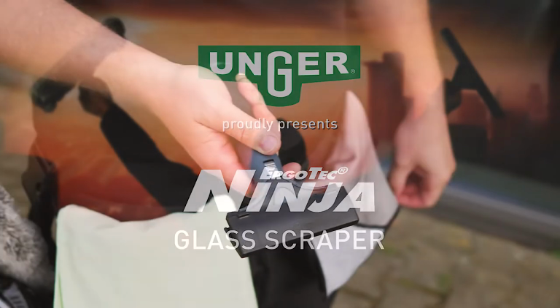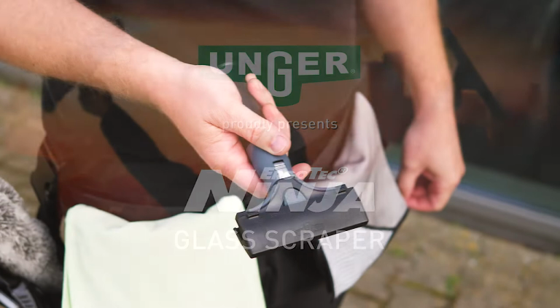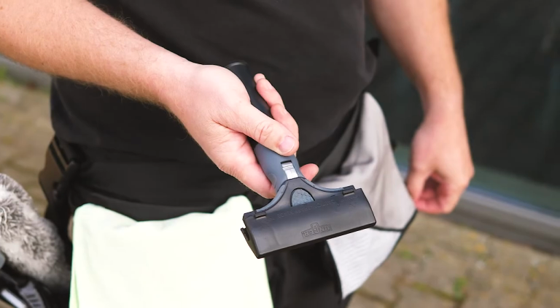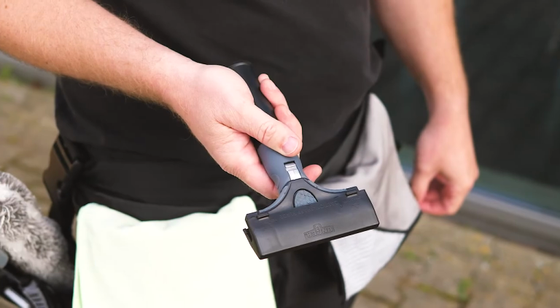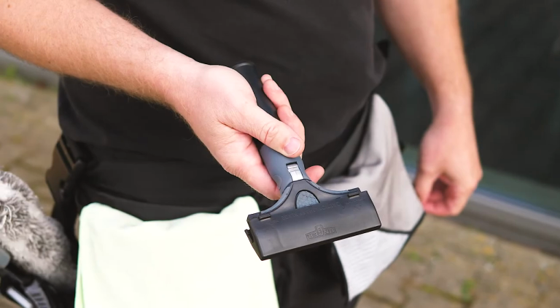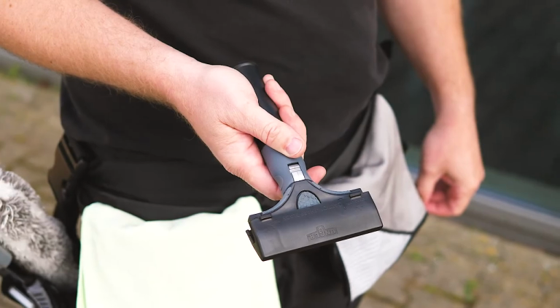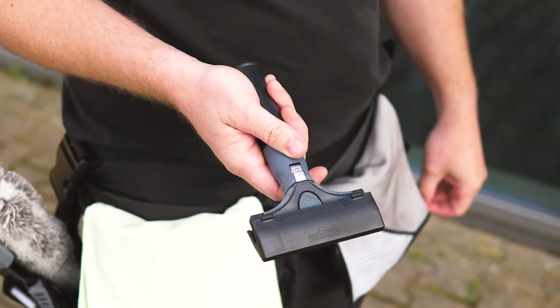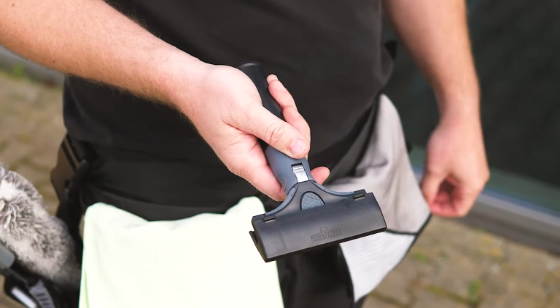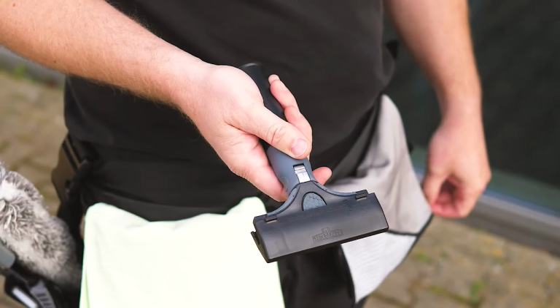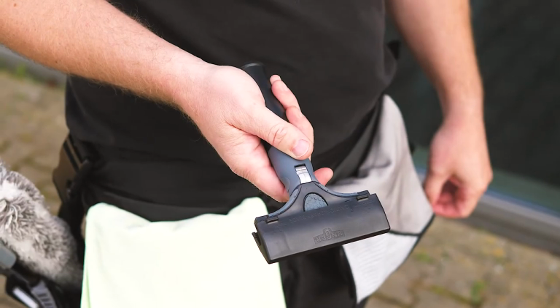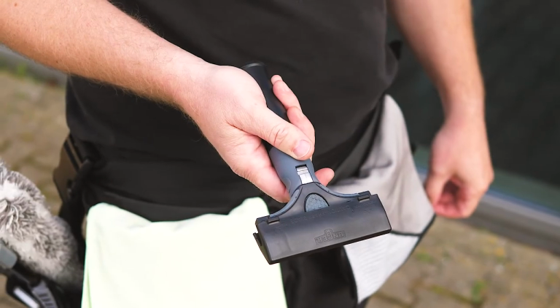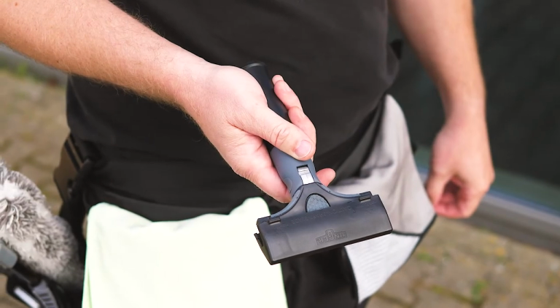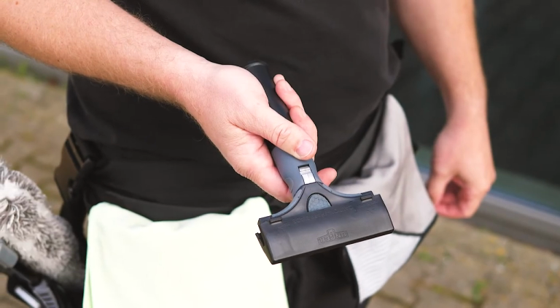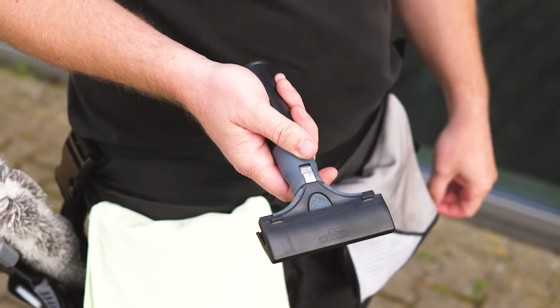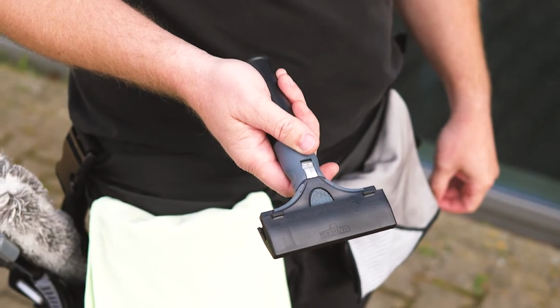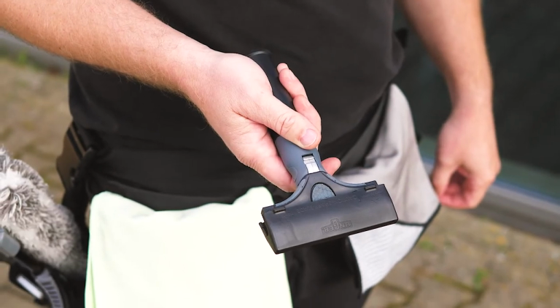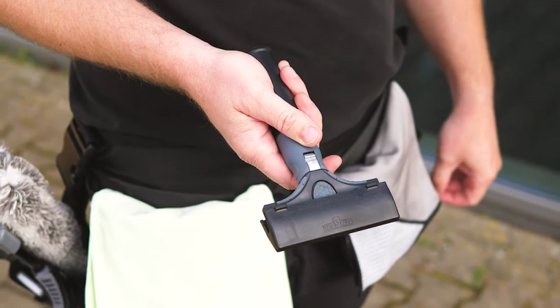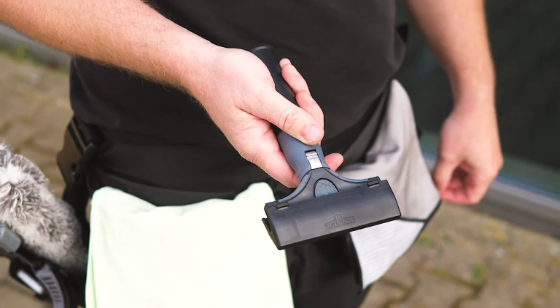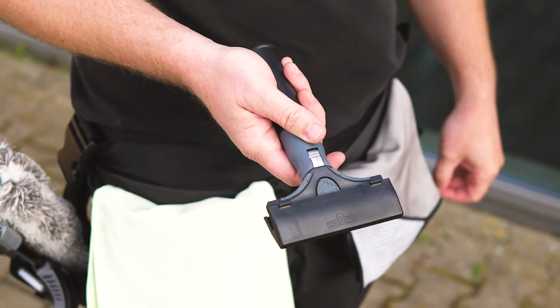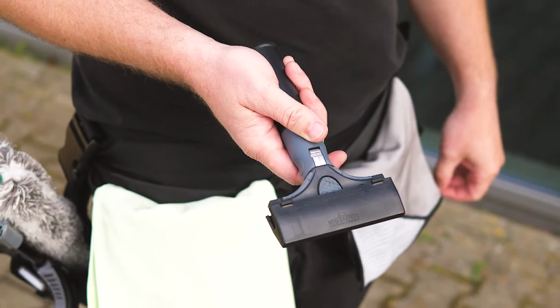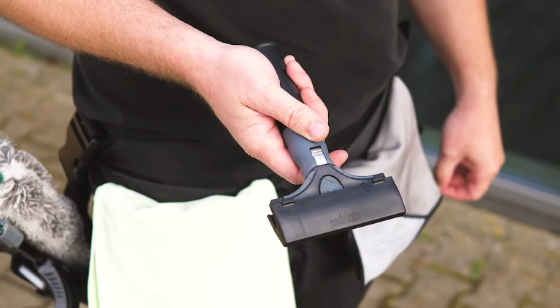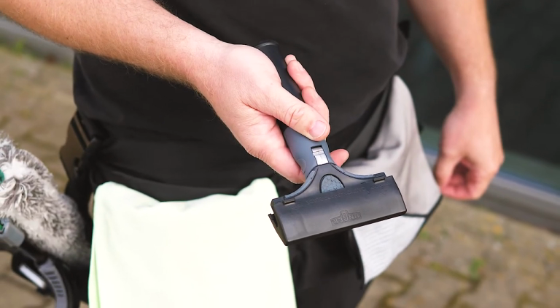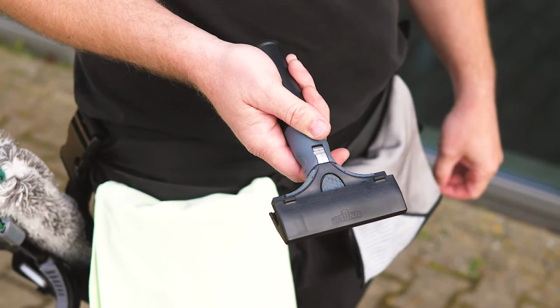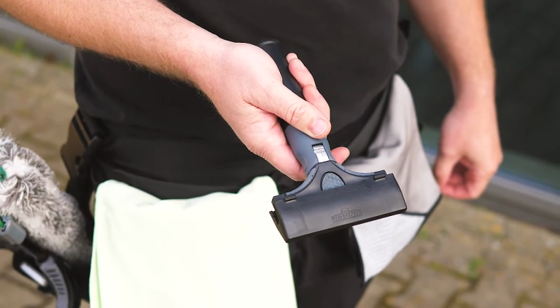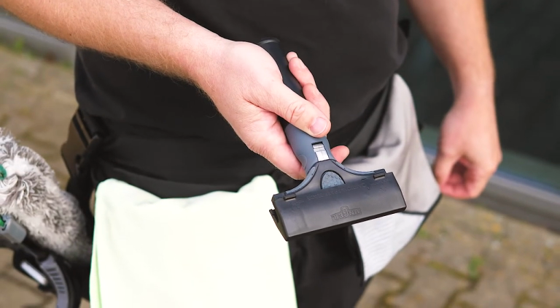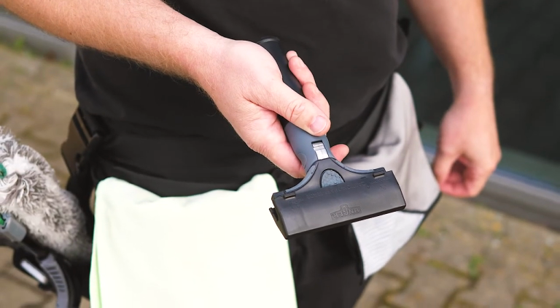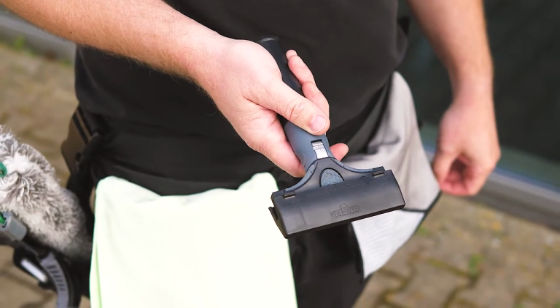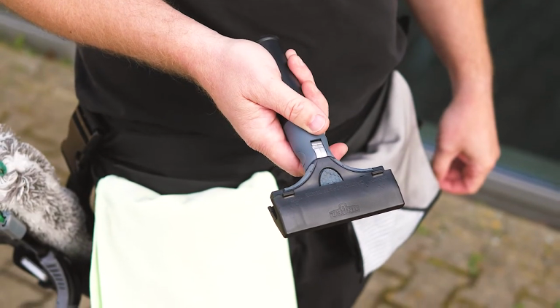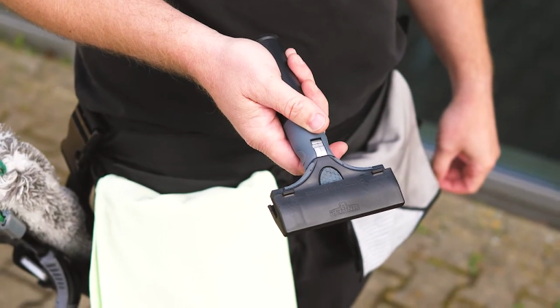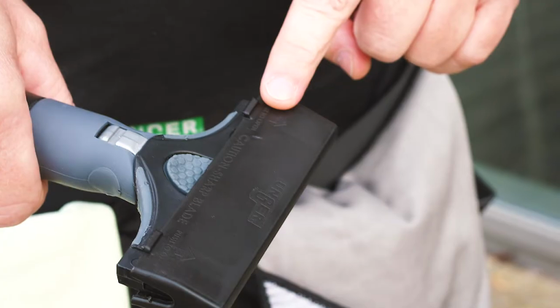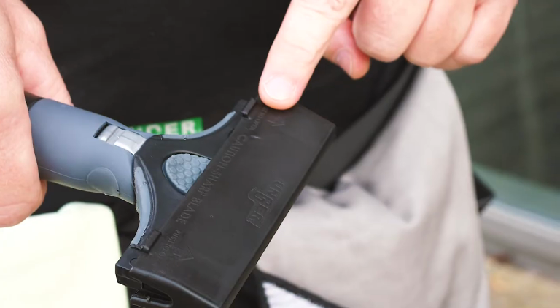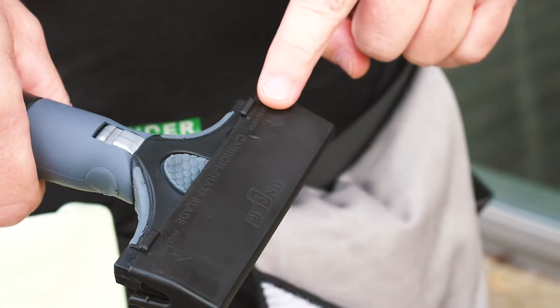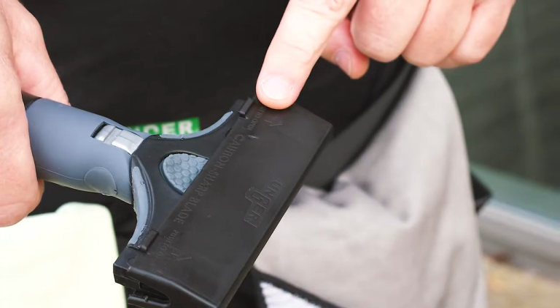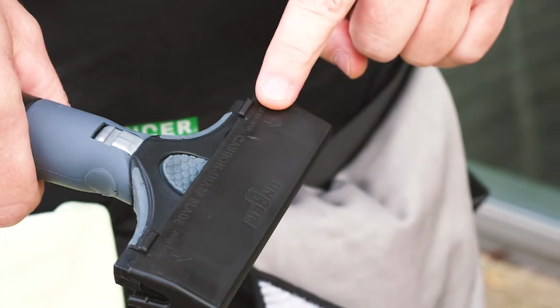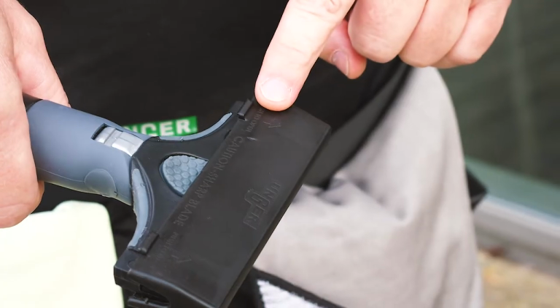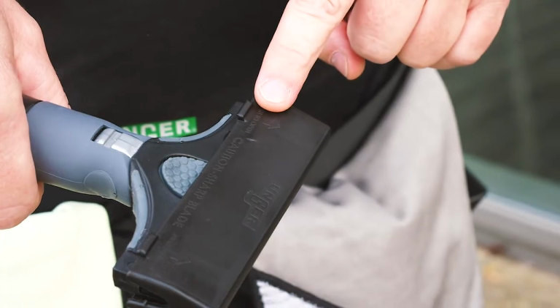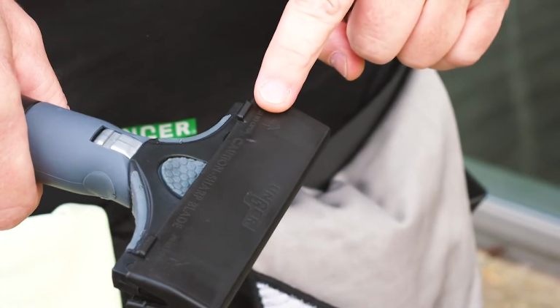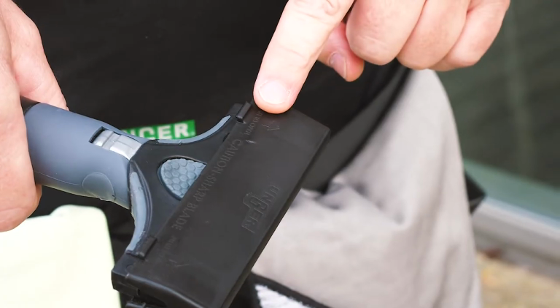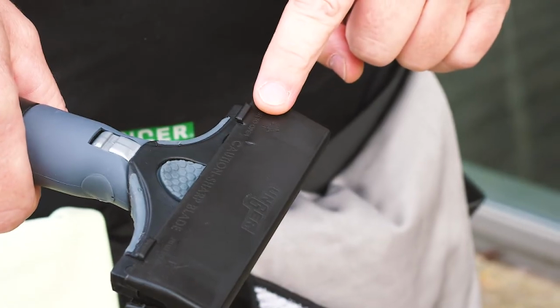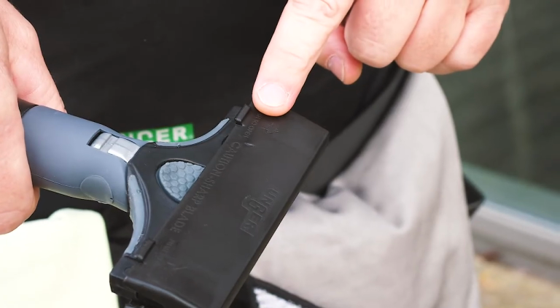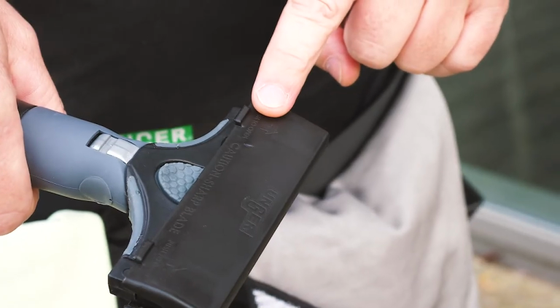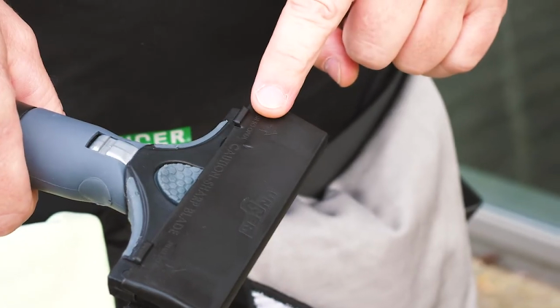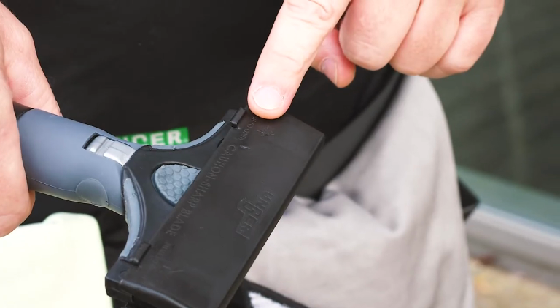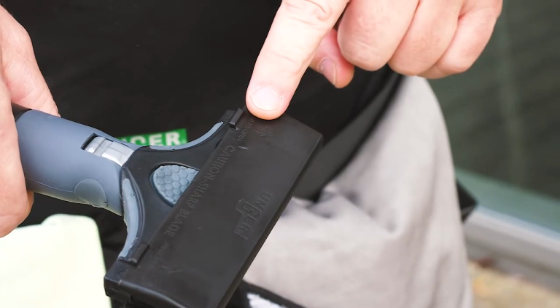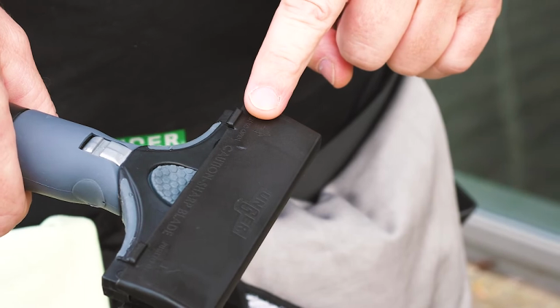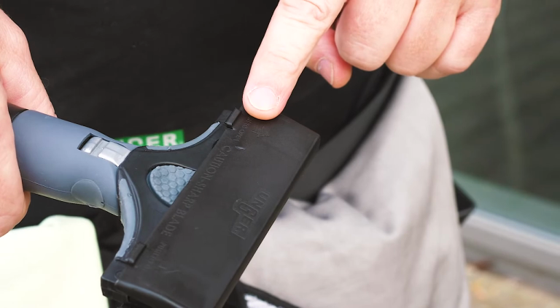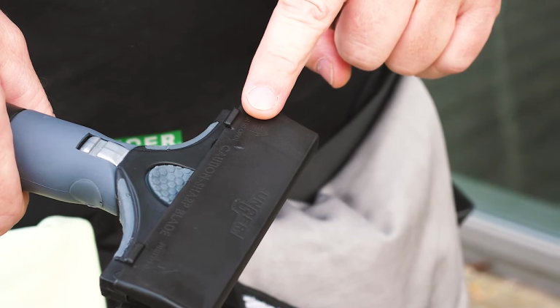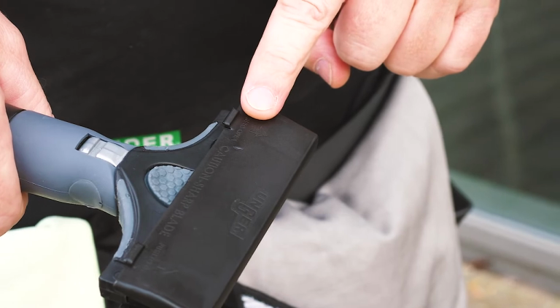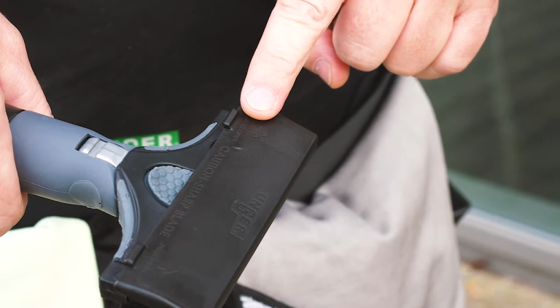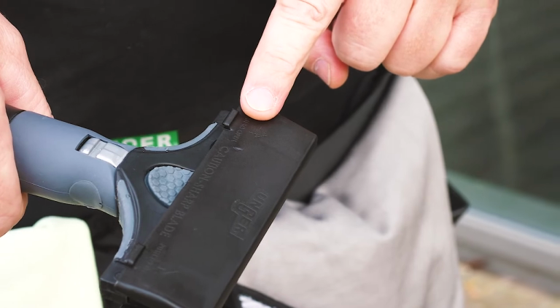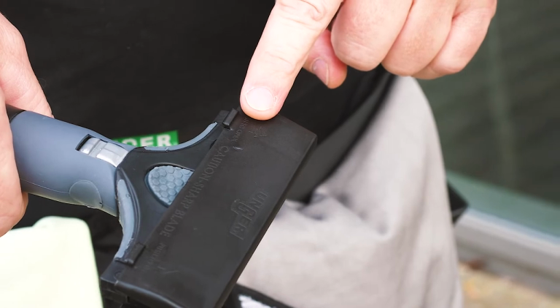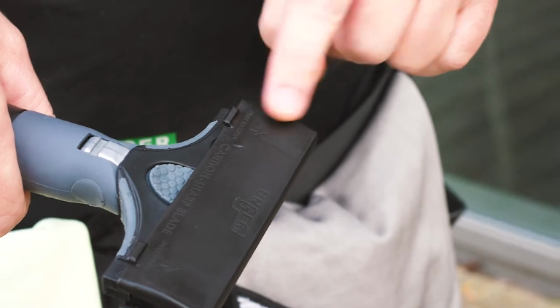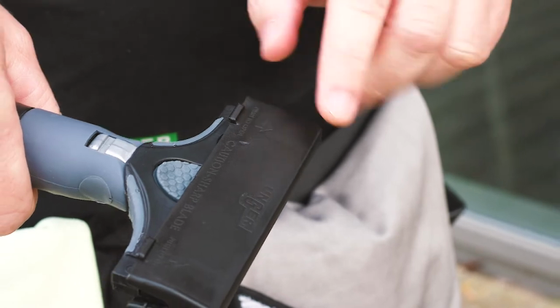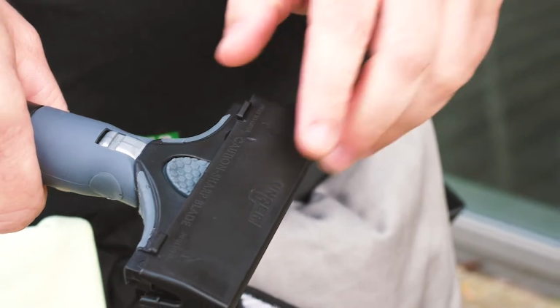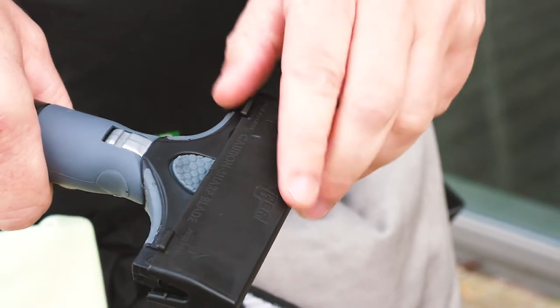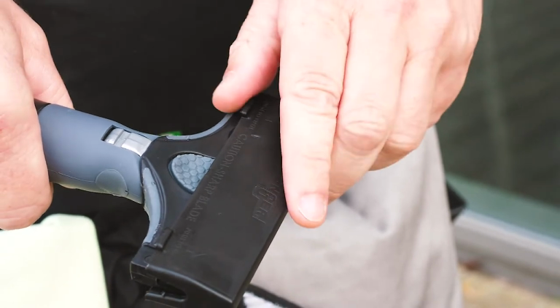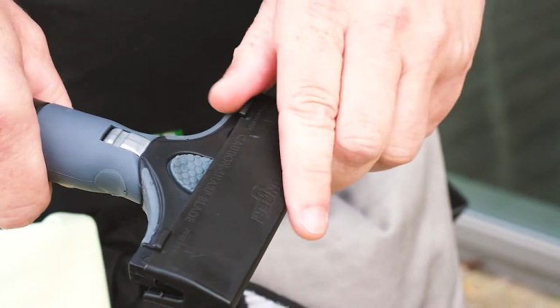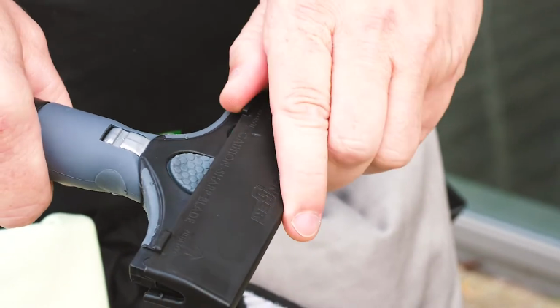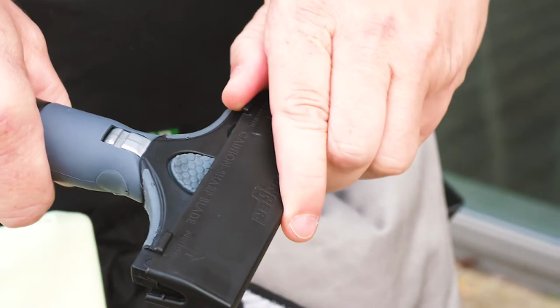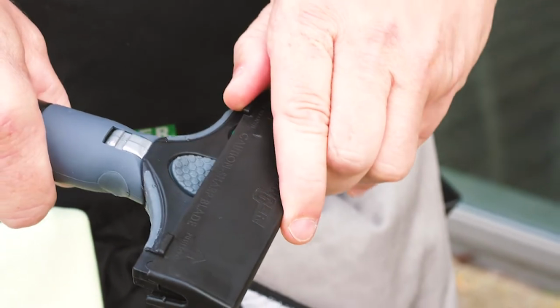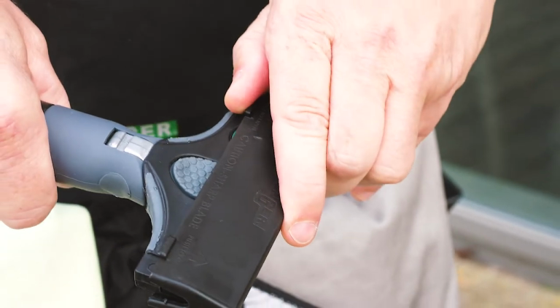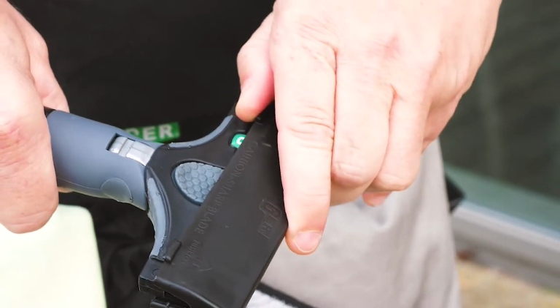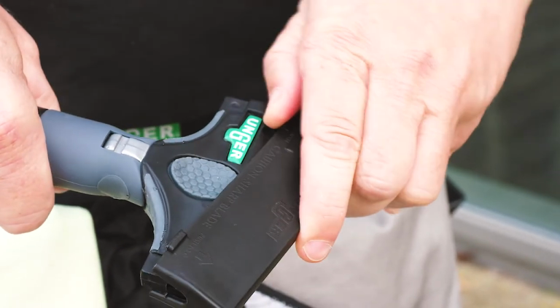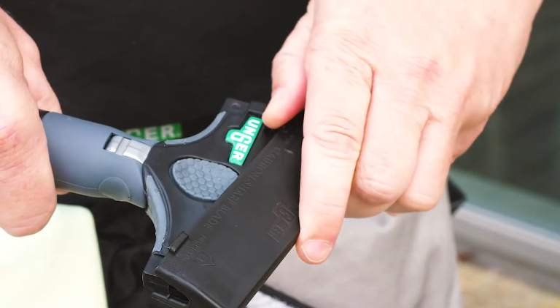Introducing the Ergotech Ninja glass scraper. It is equipped as standard with a safety cap — a great safety feature.